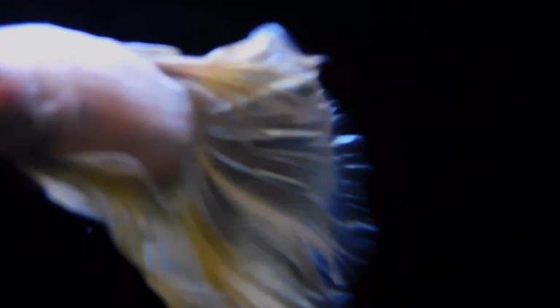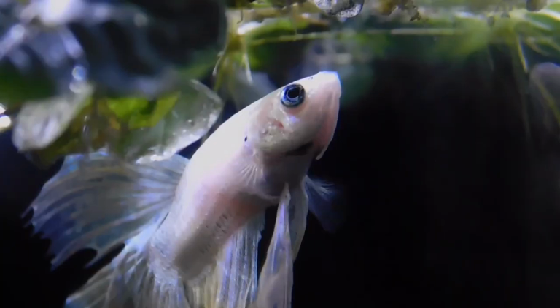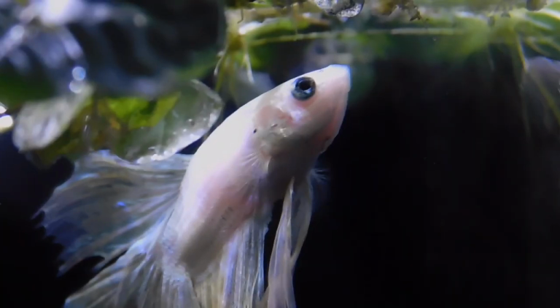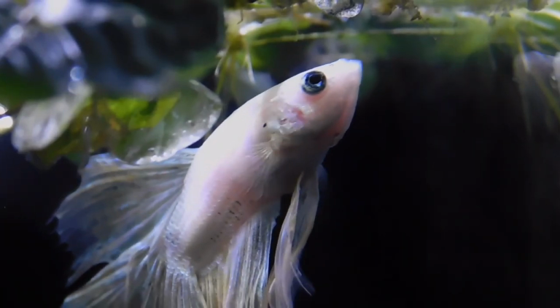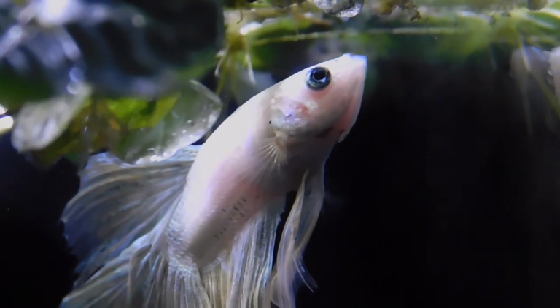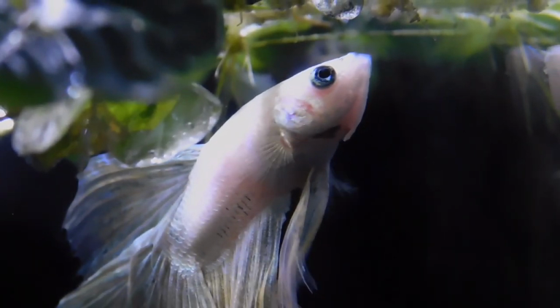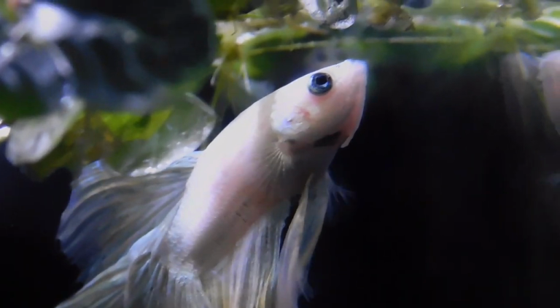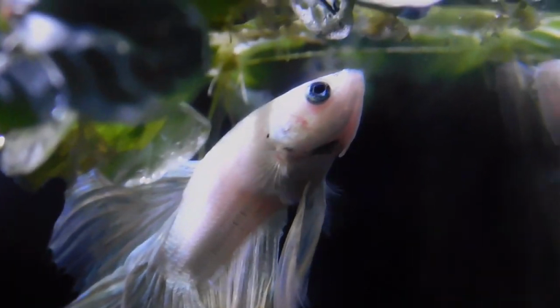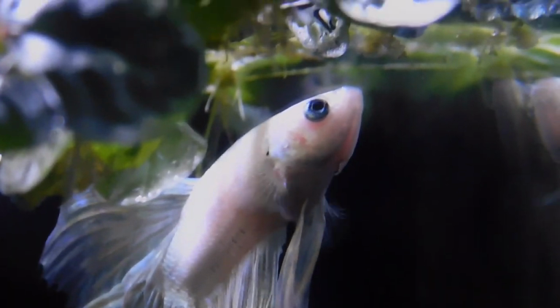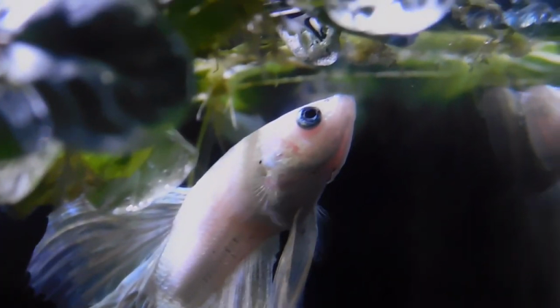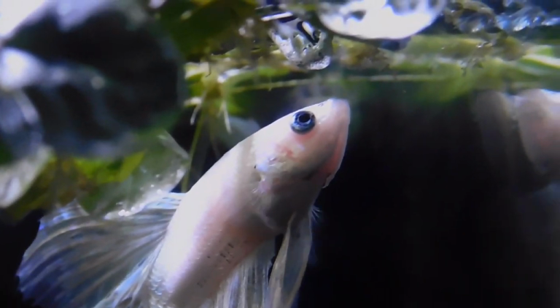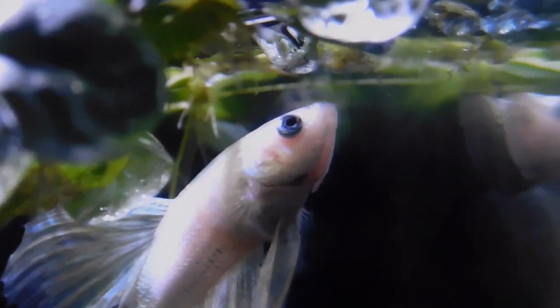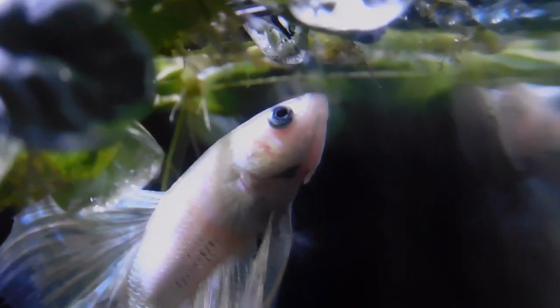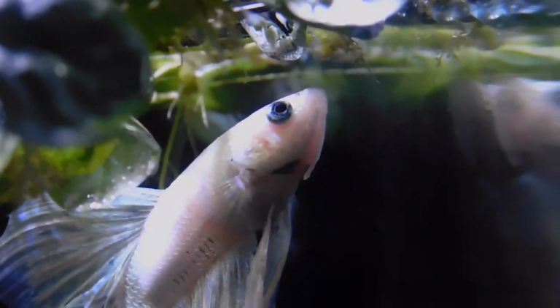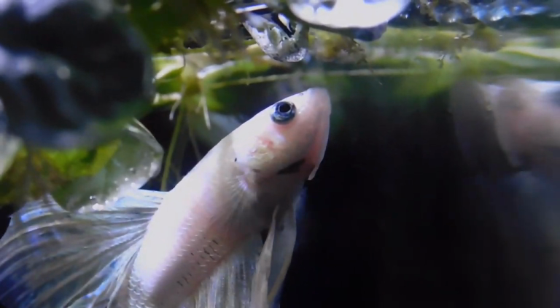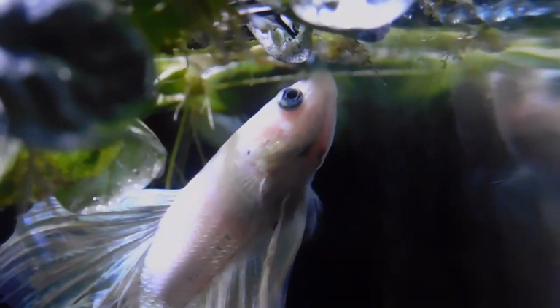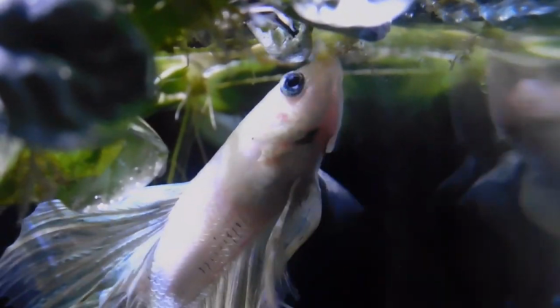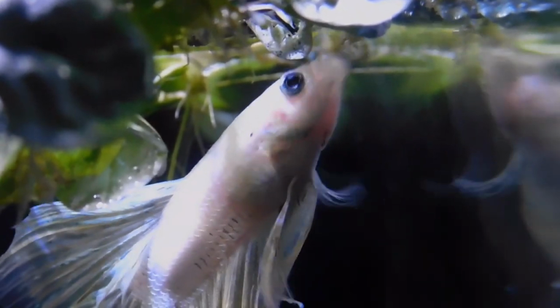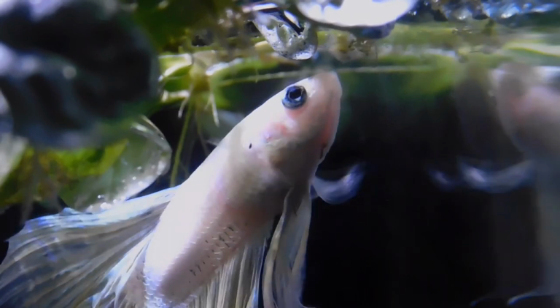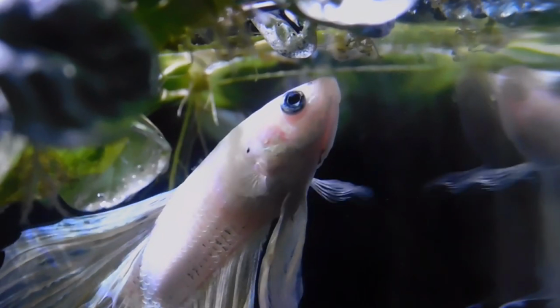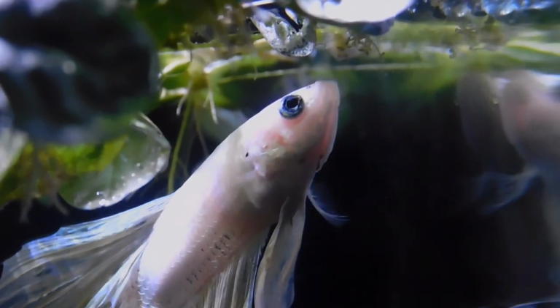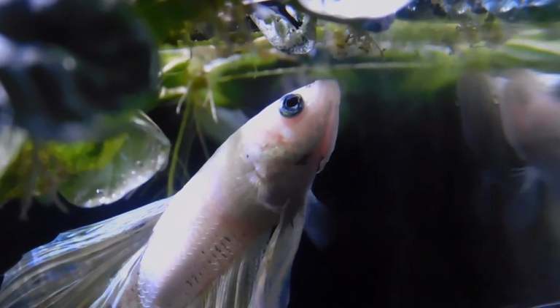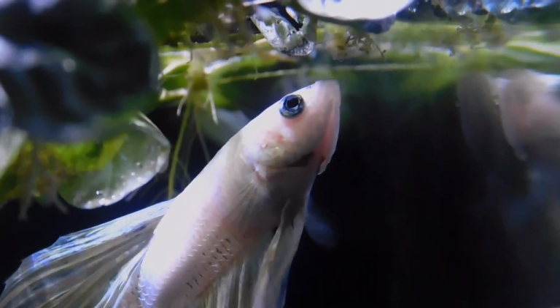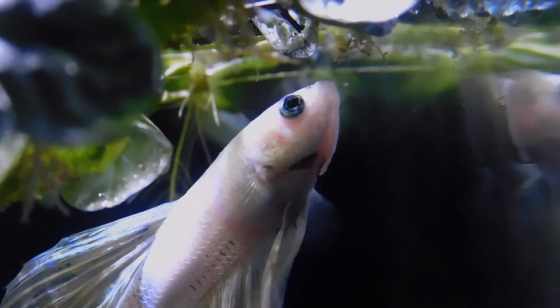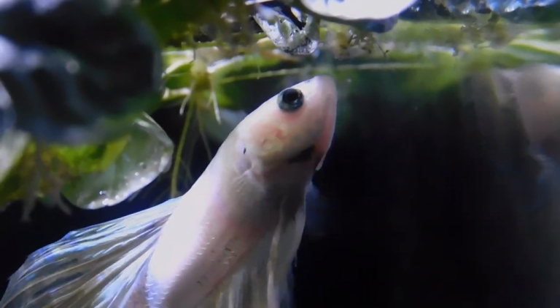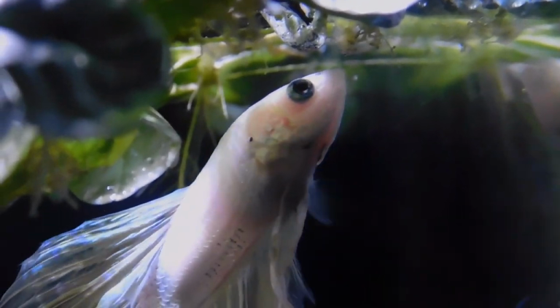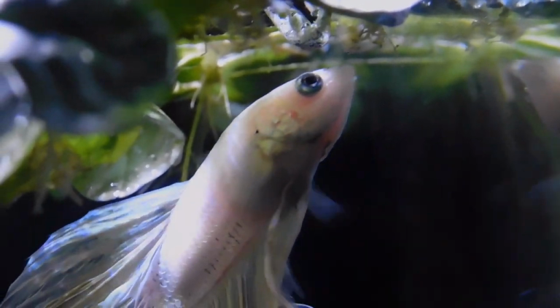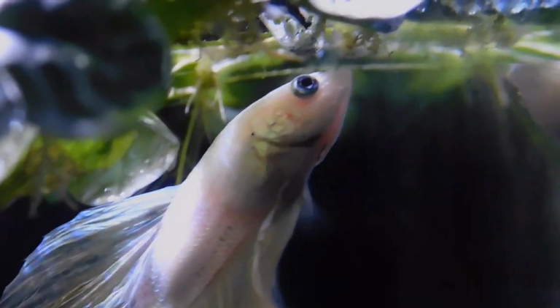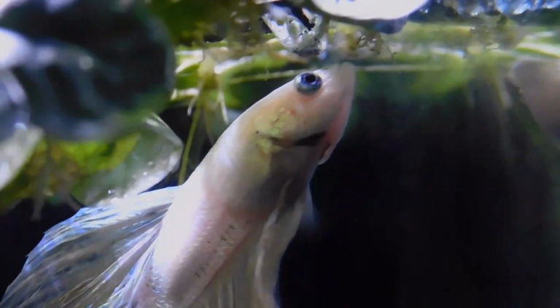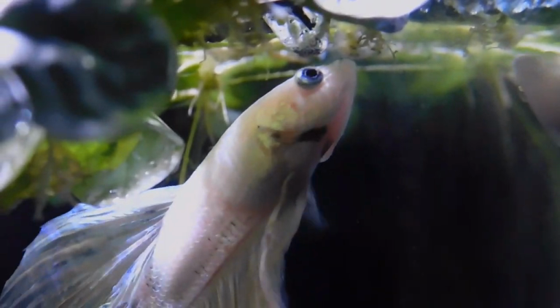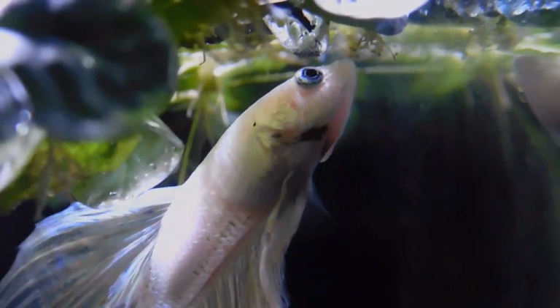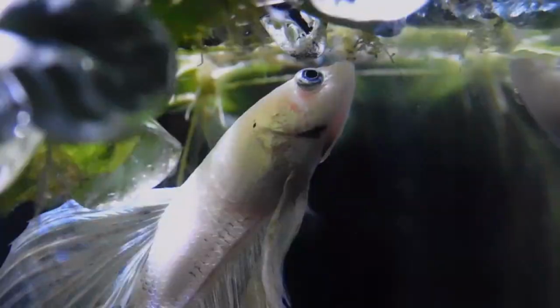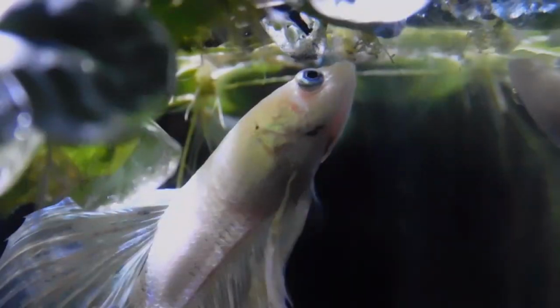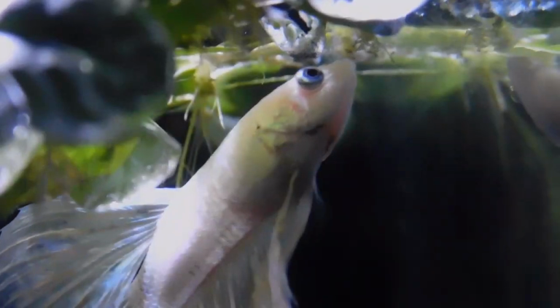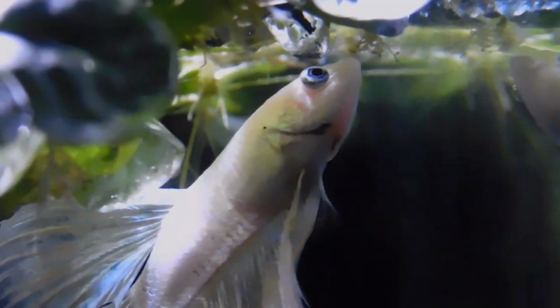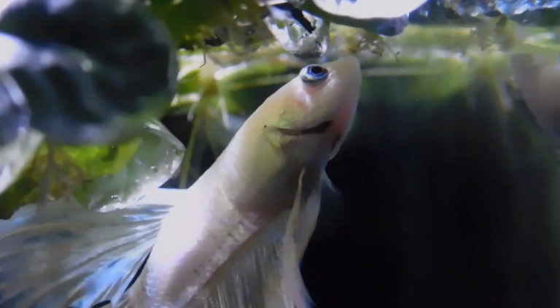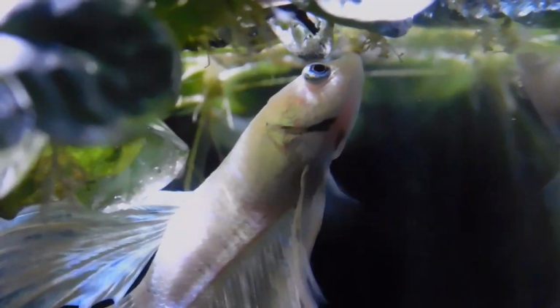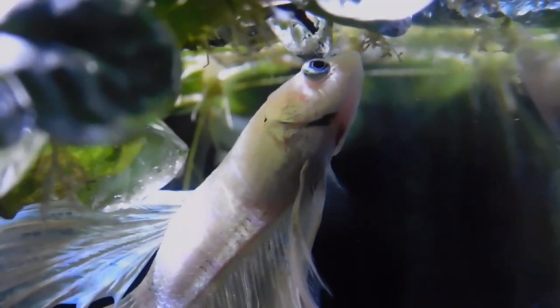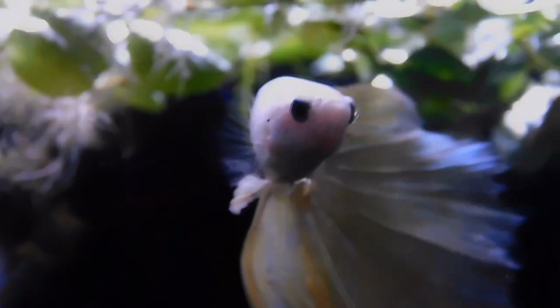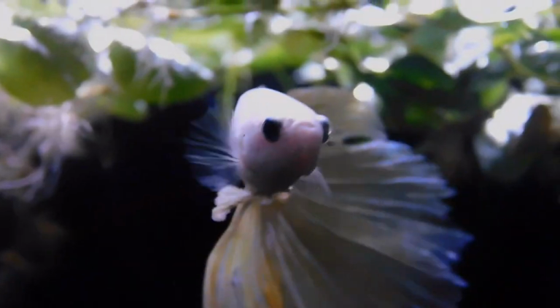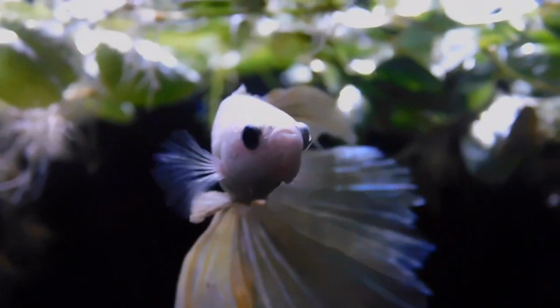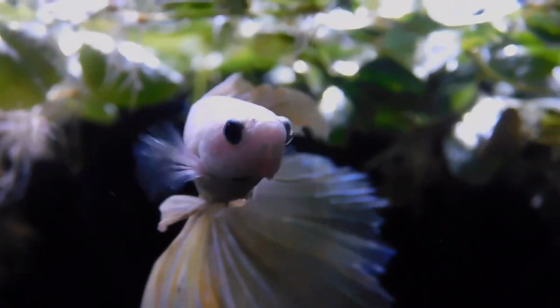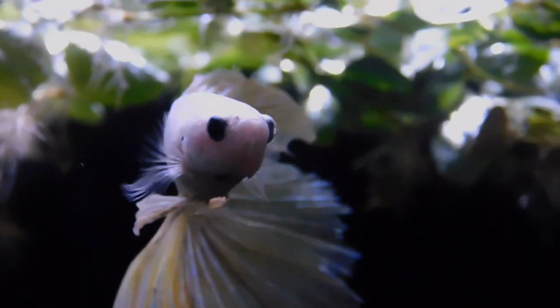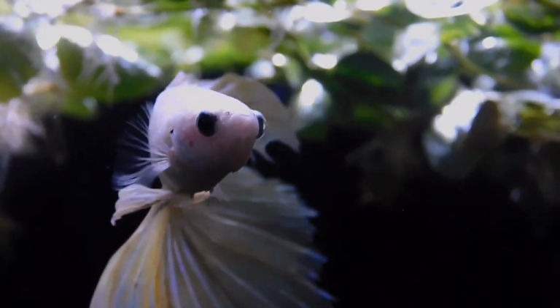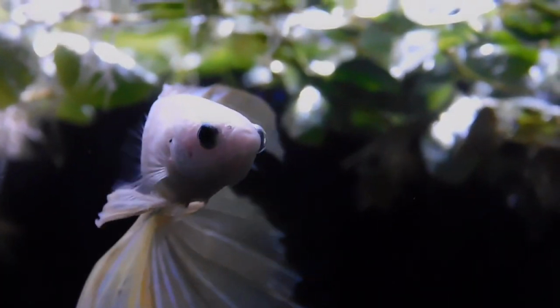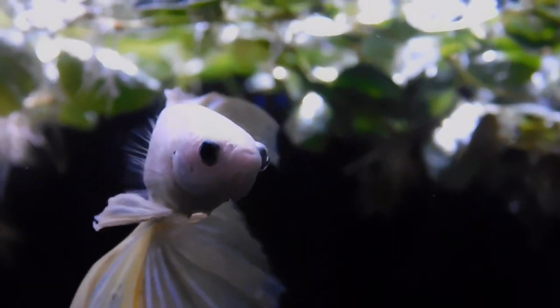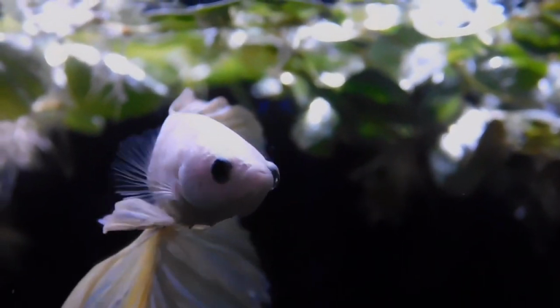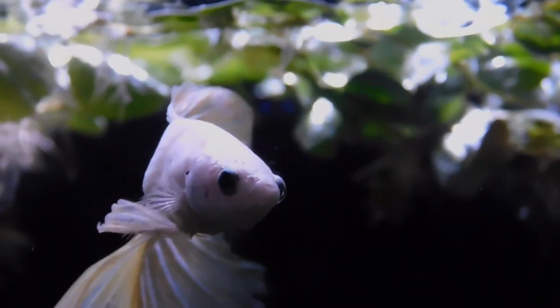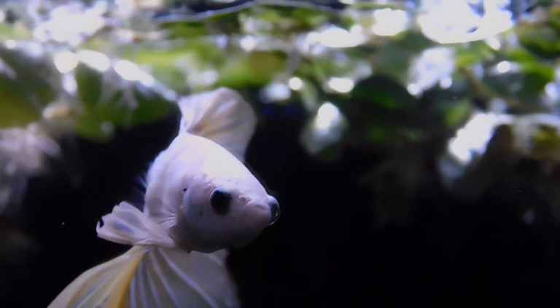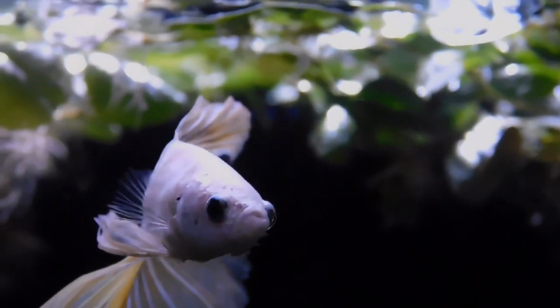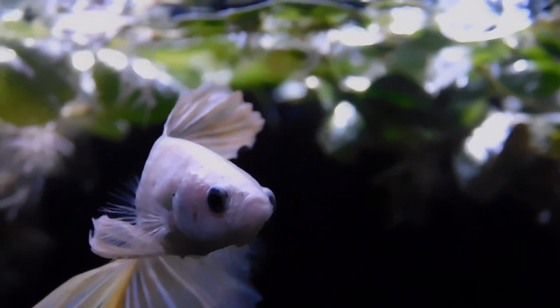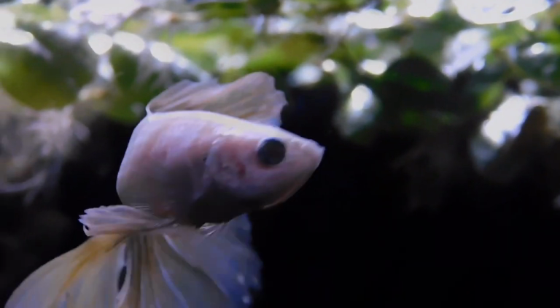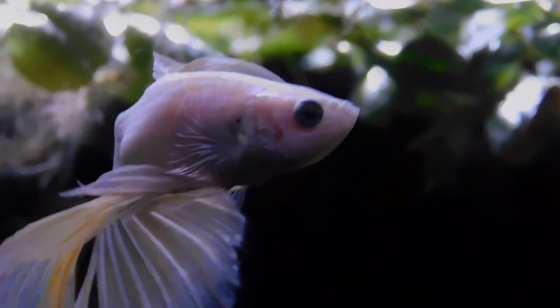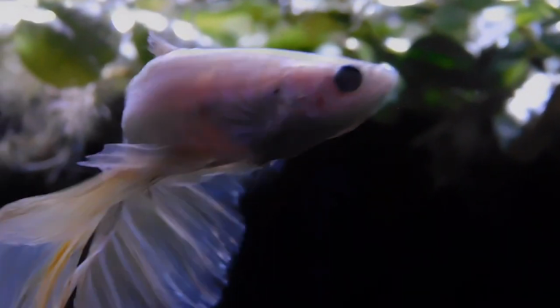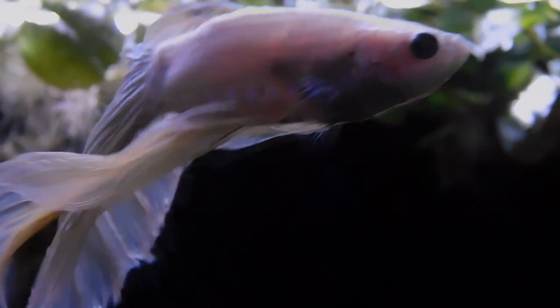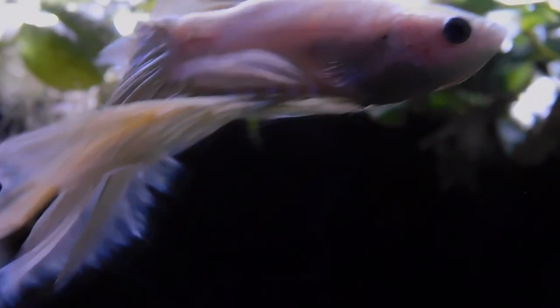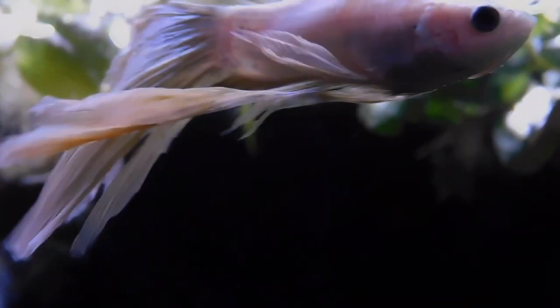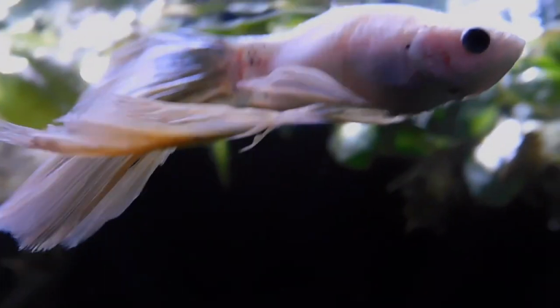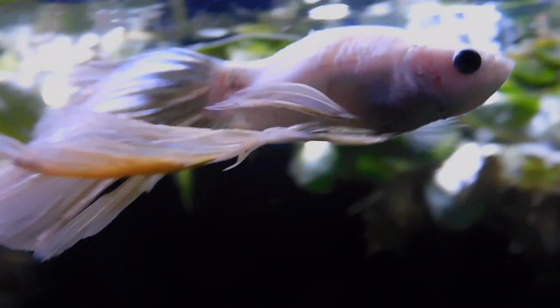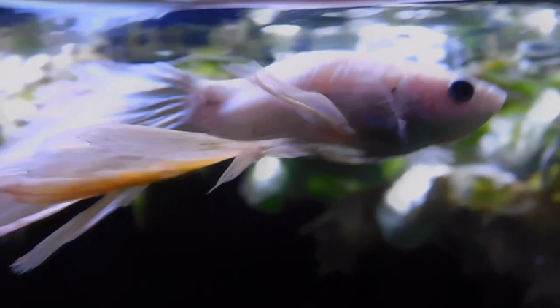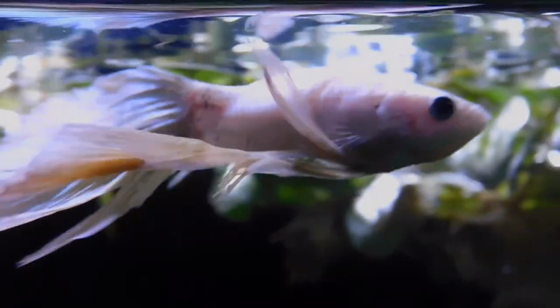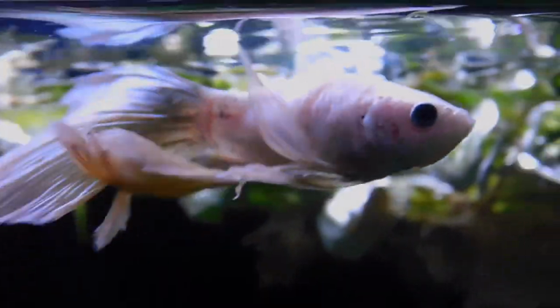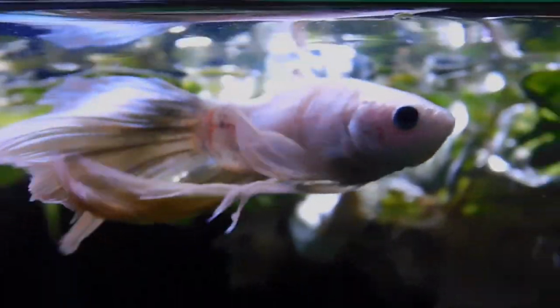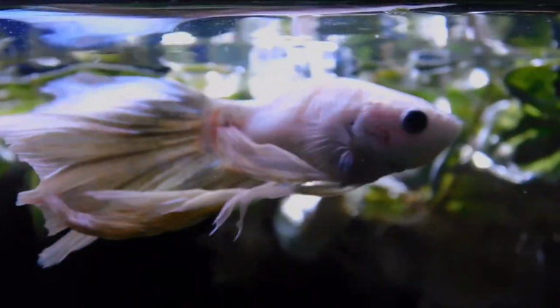These were just the basics, but if you want me to go more in depth on betta fish care, please let me know and I'll be happy to make it. Bye!